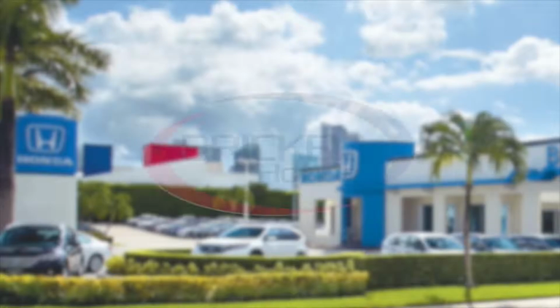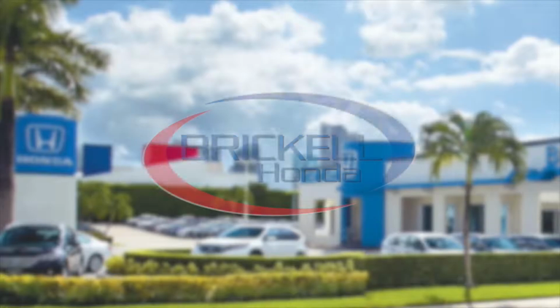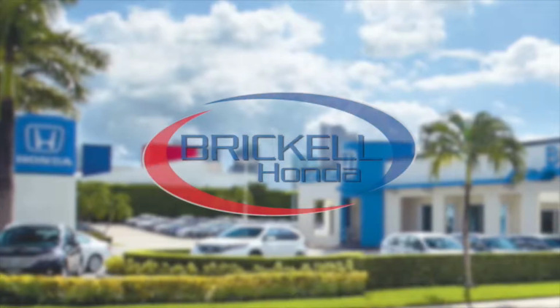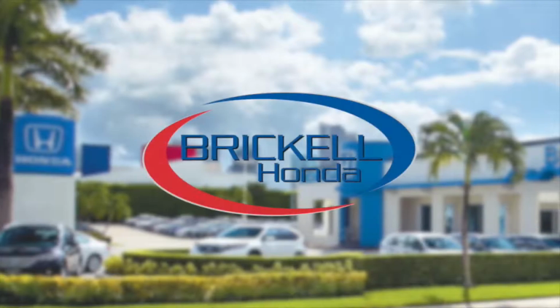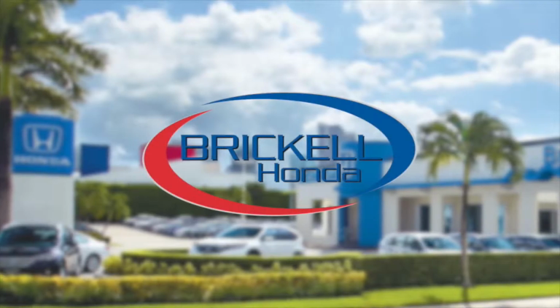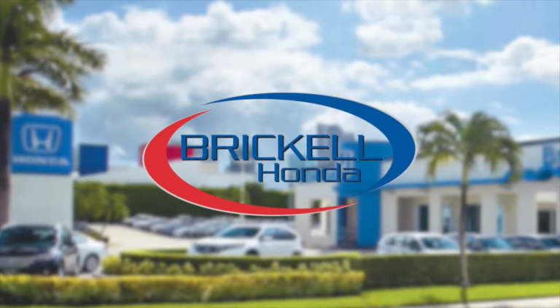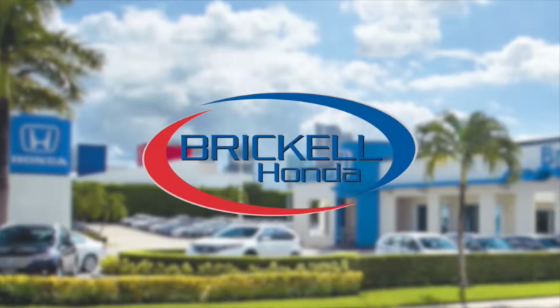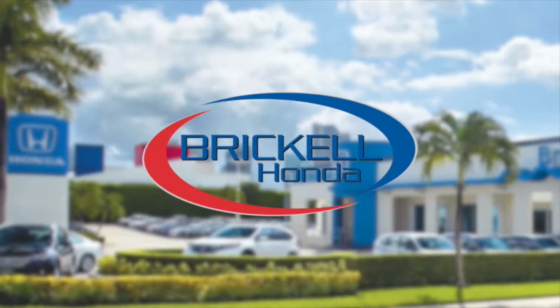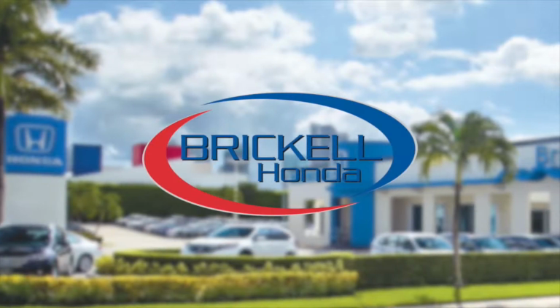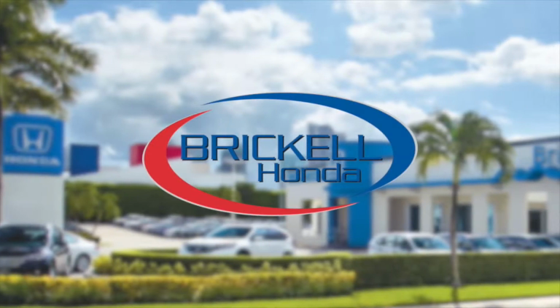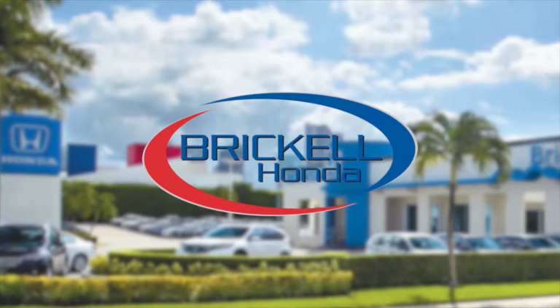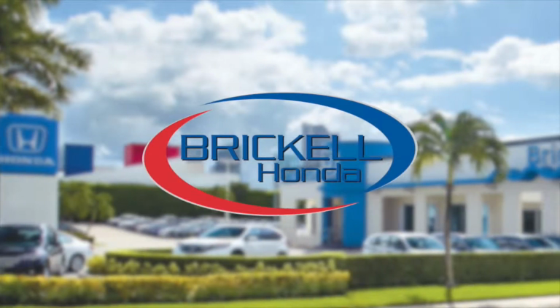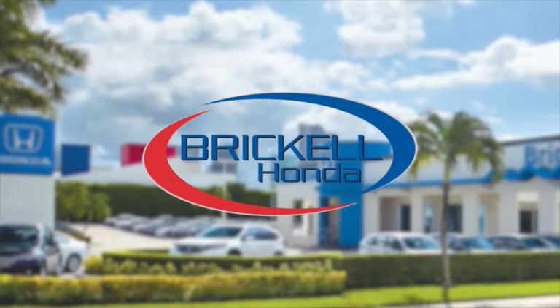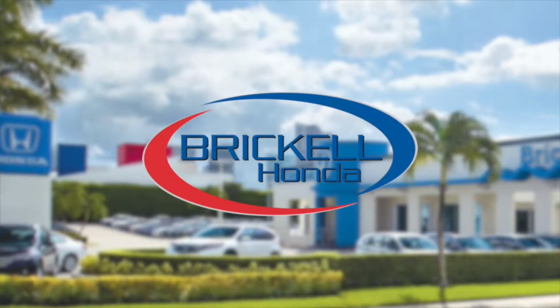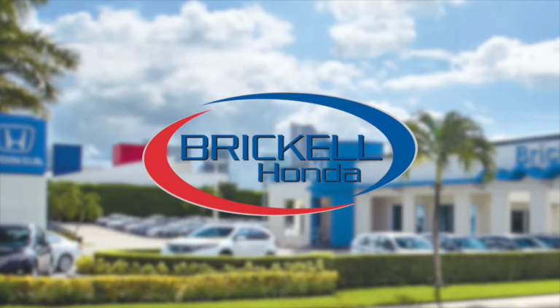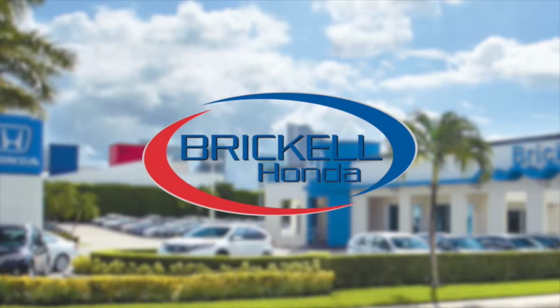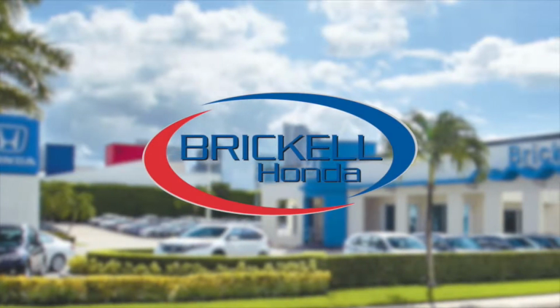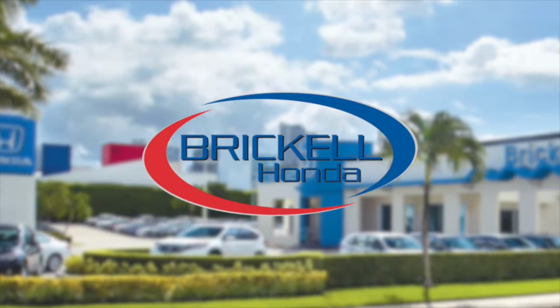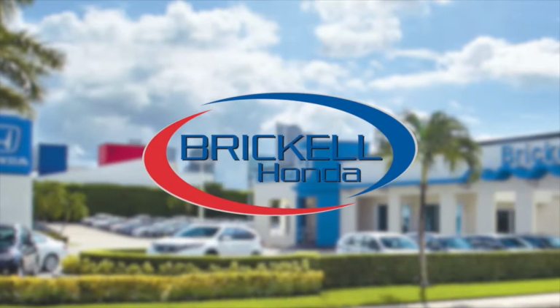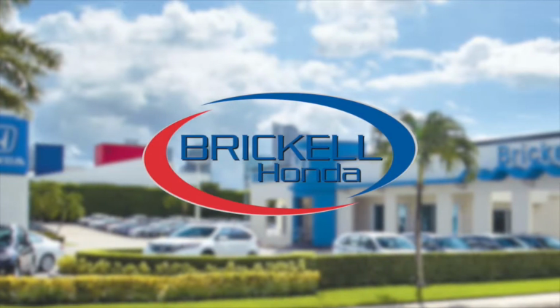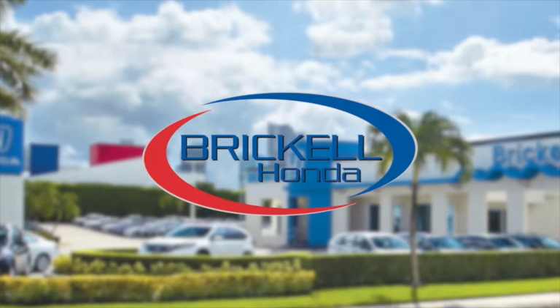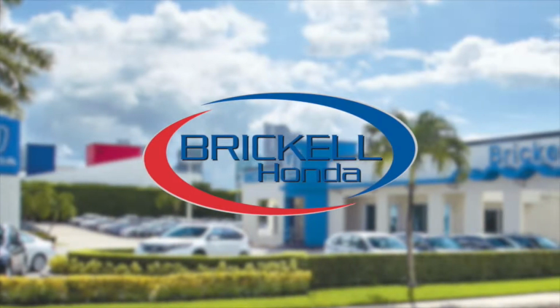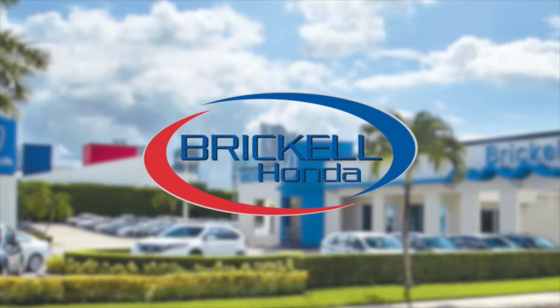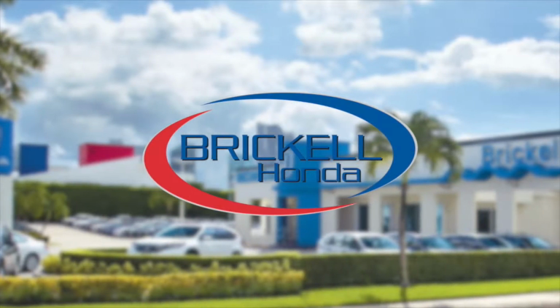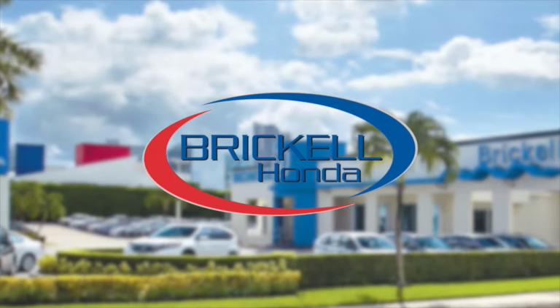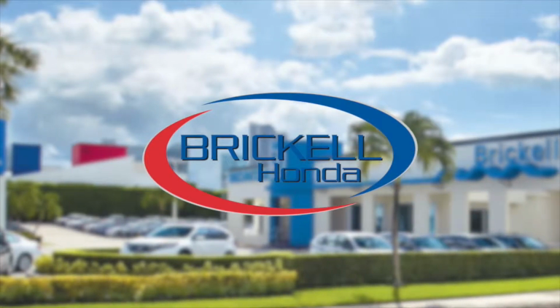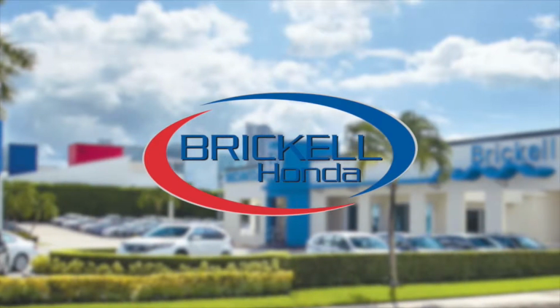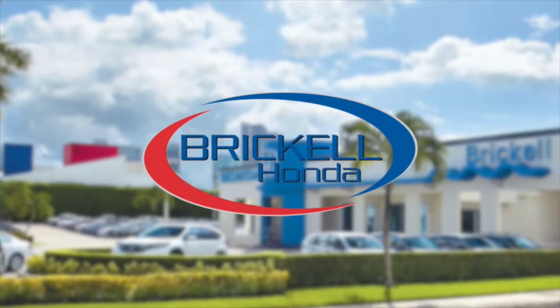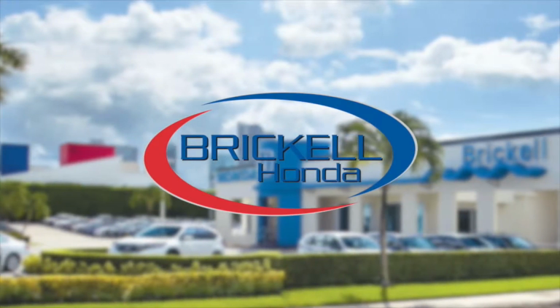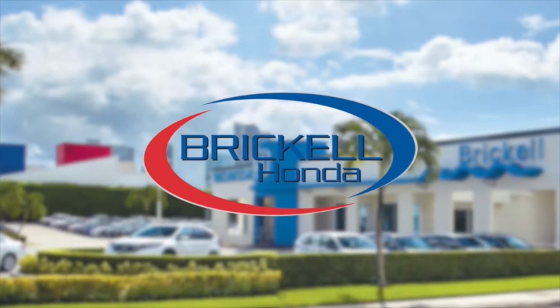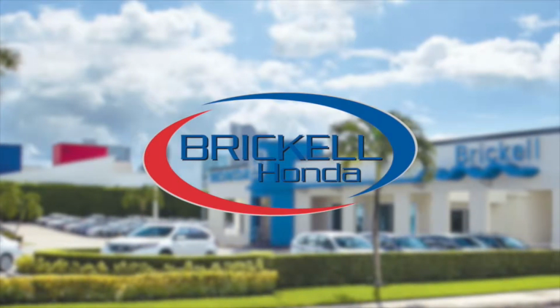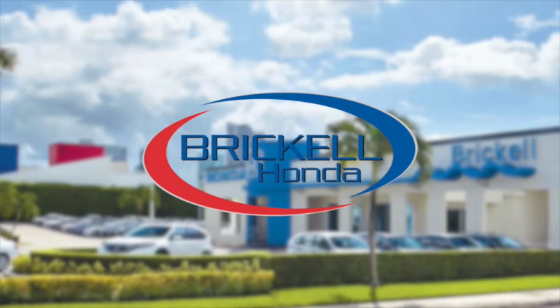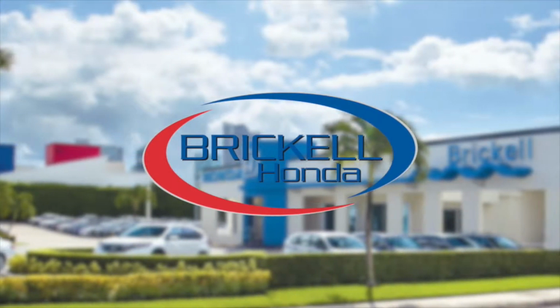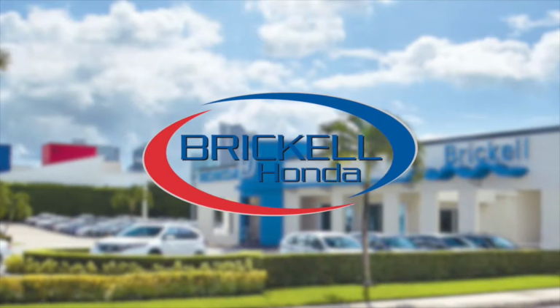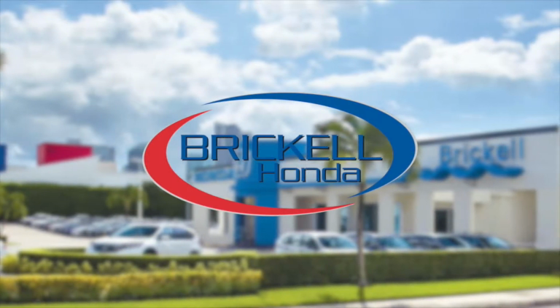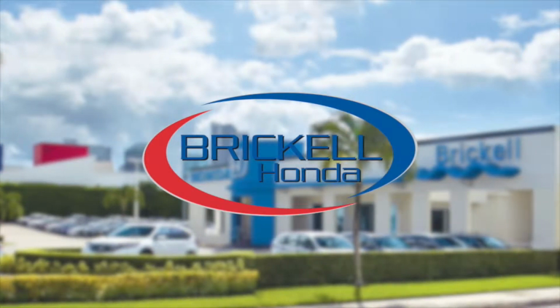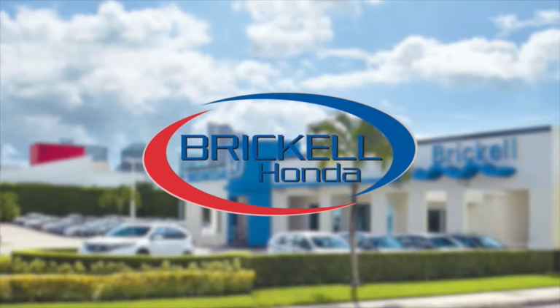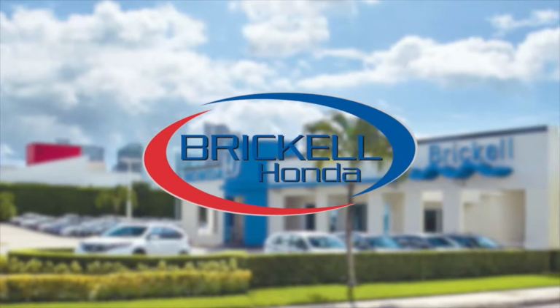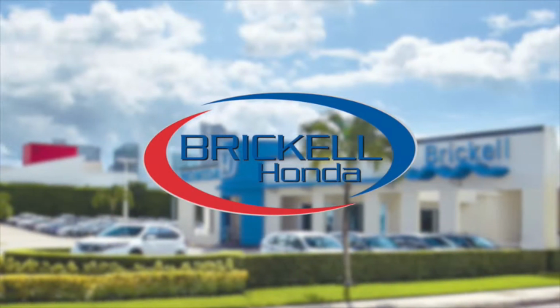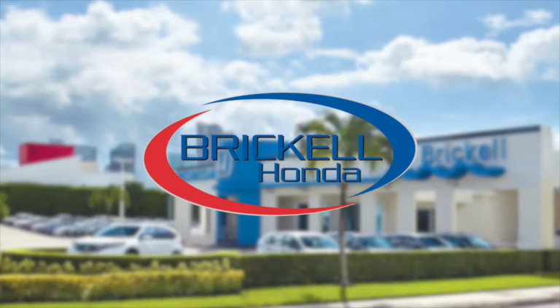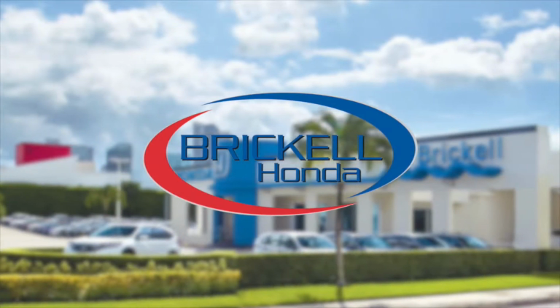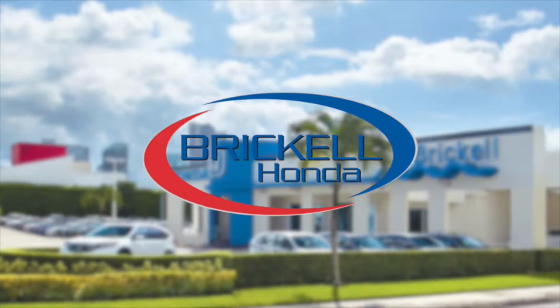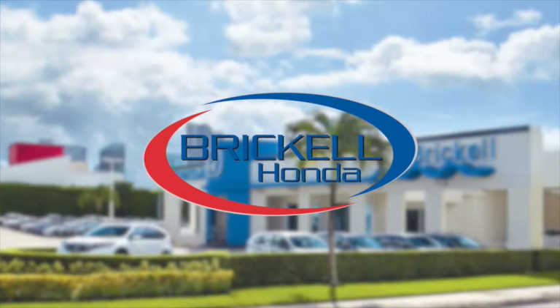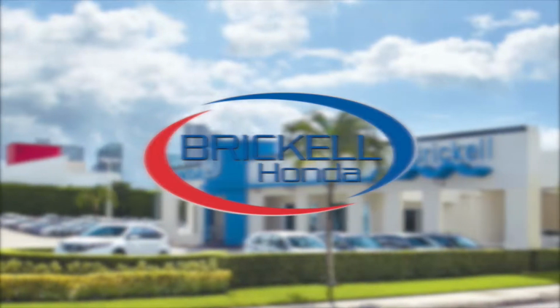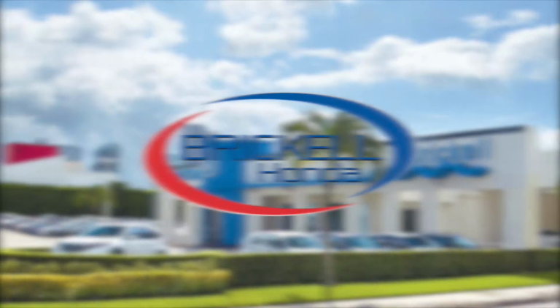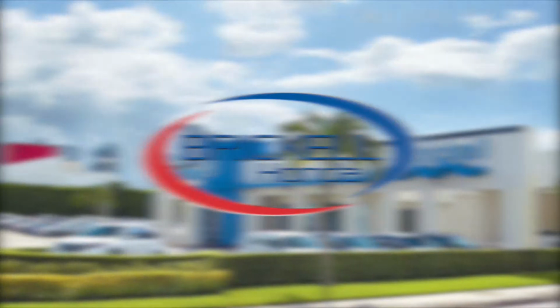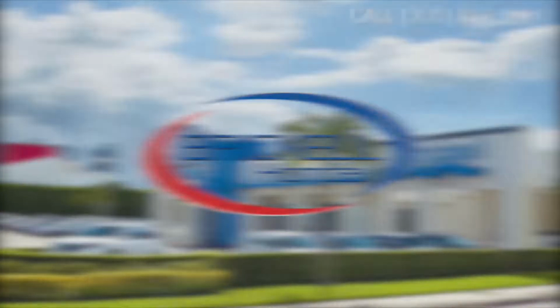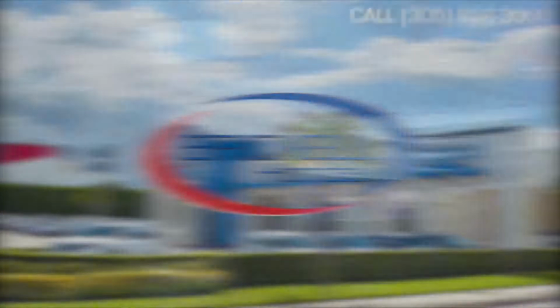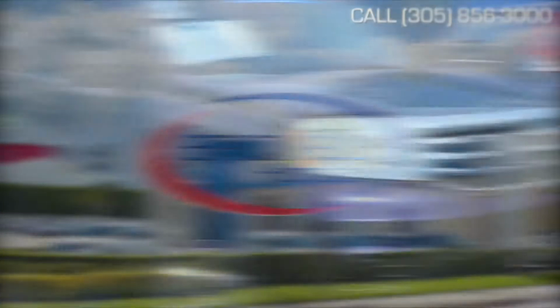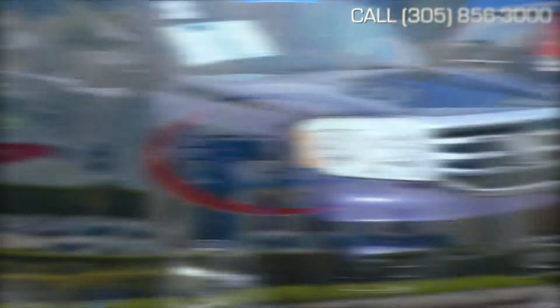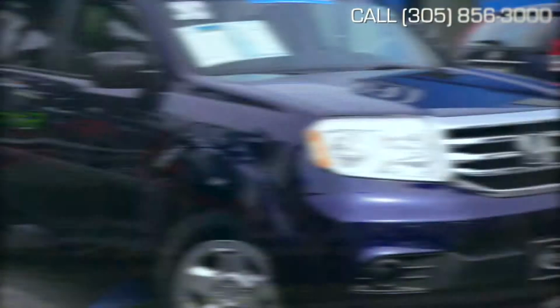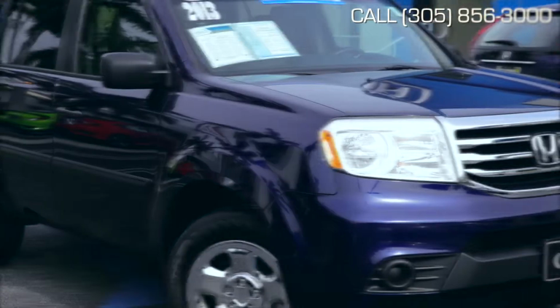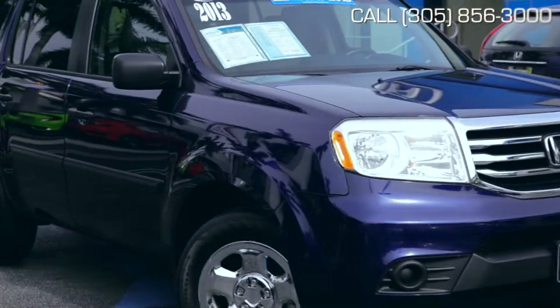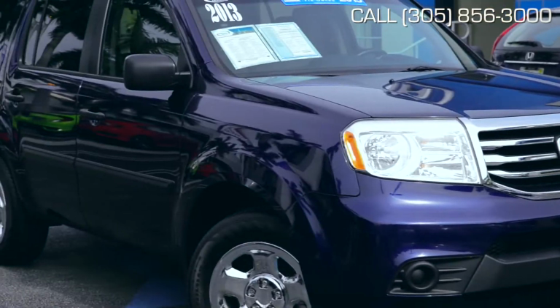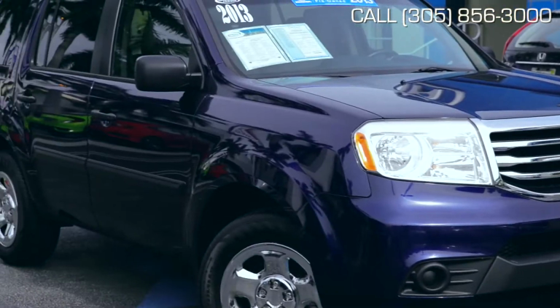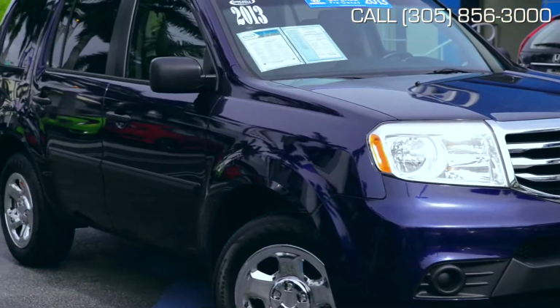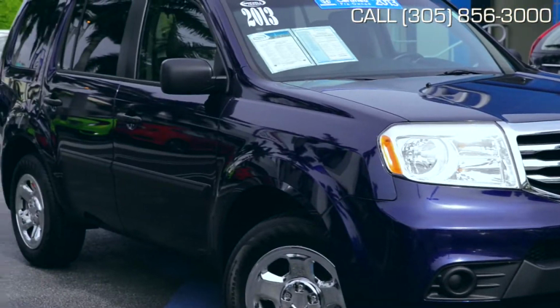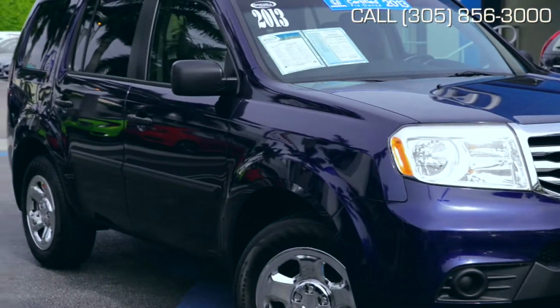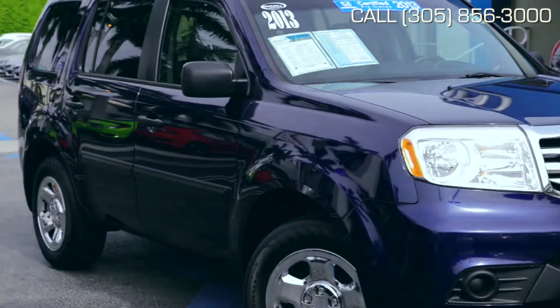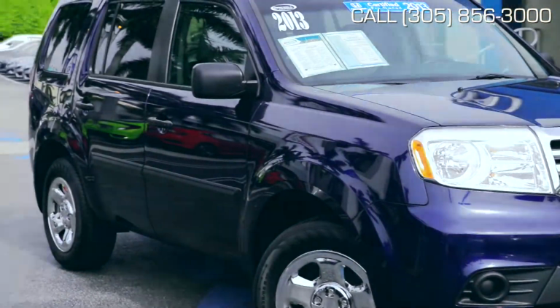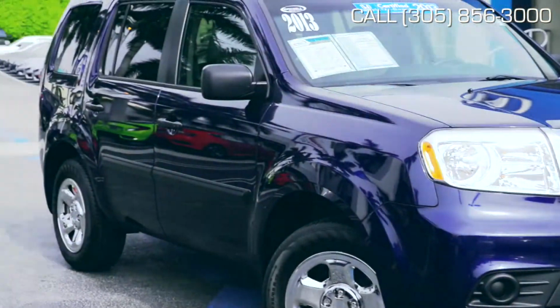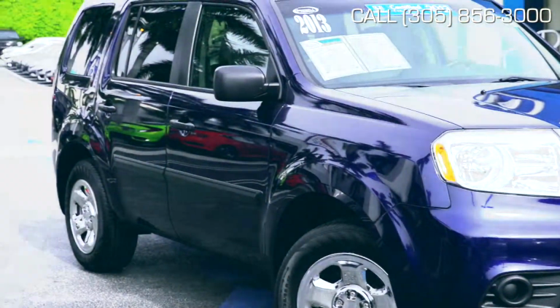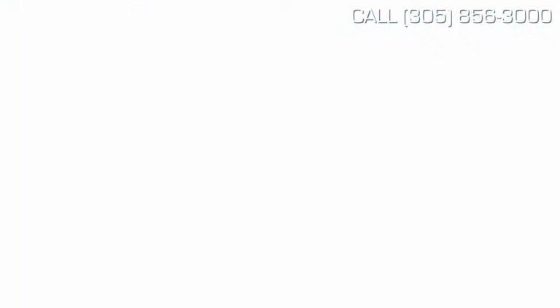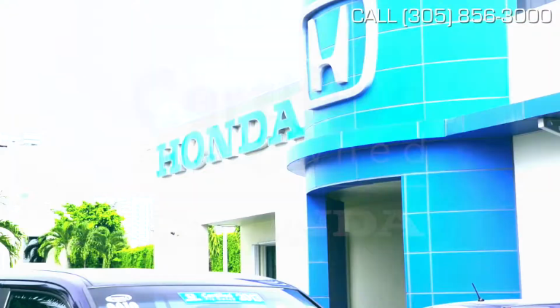Hello and welcome to Brickle Honda. Let's take a look at this handsome dark blue and gray 2013 Honda Pilot LX.